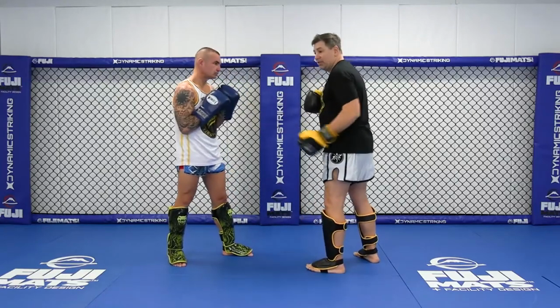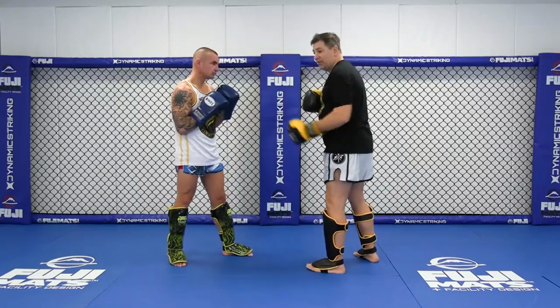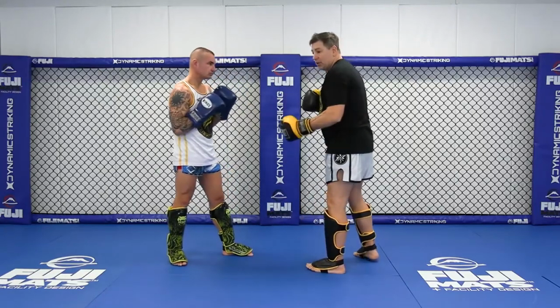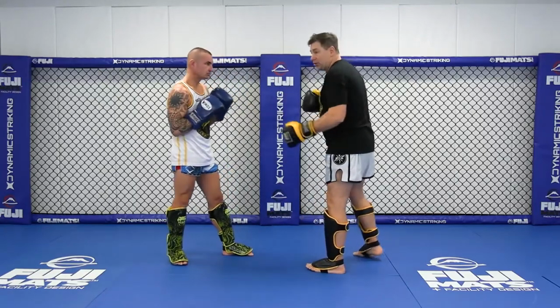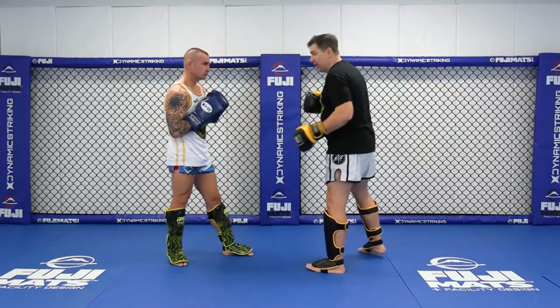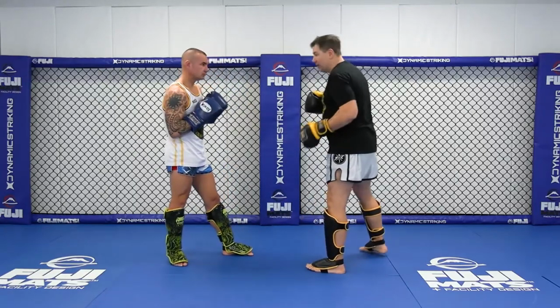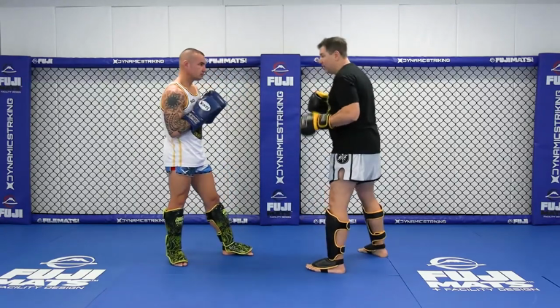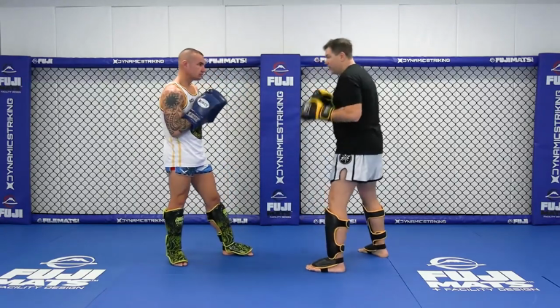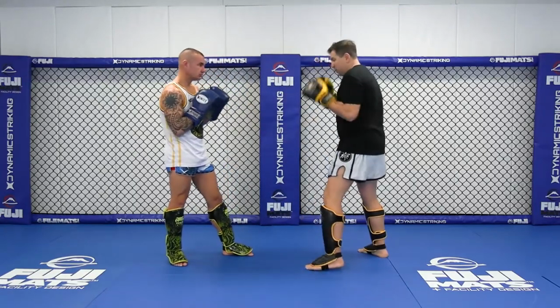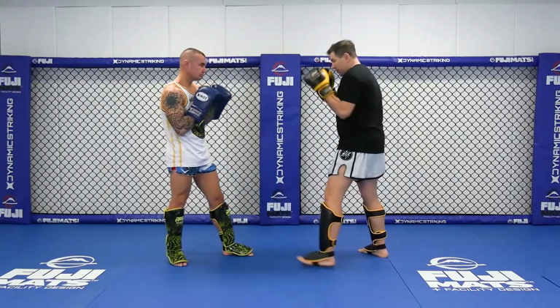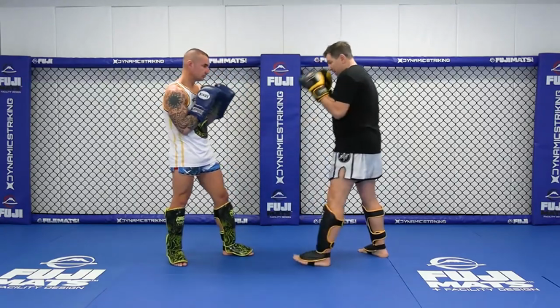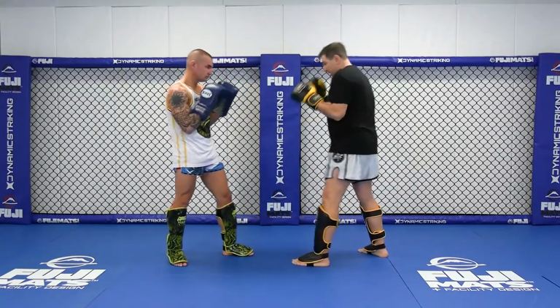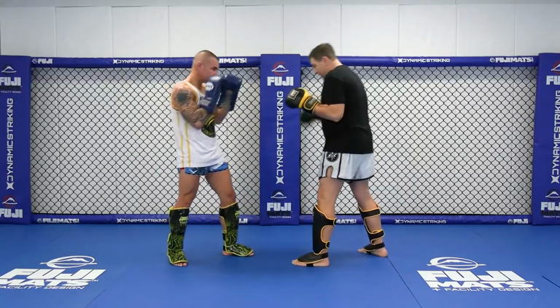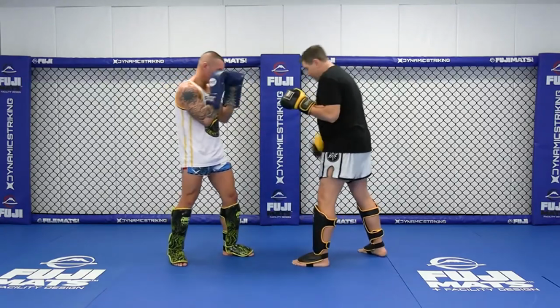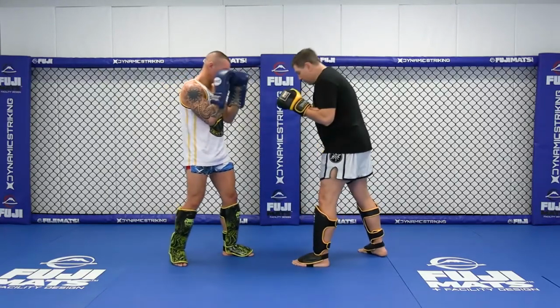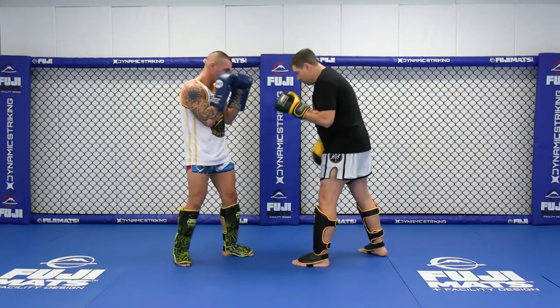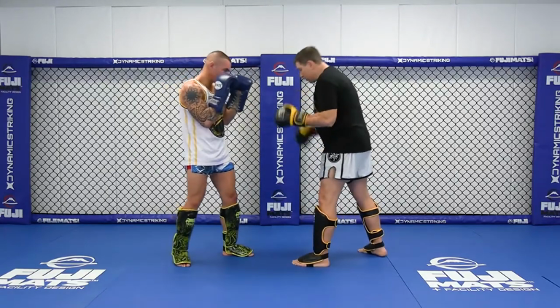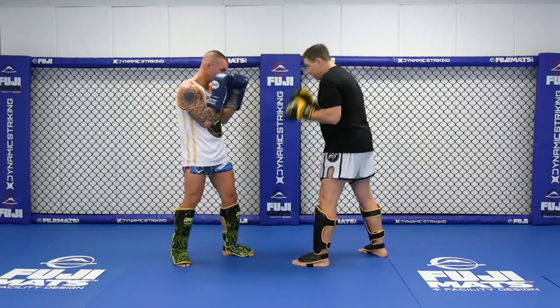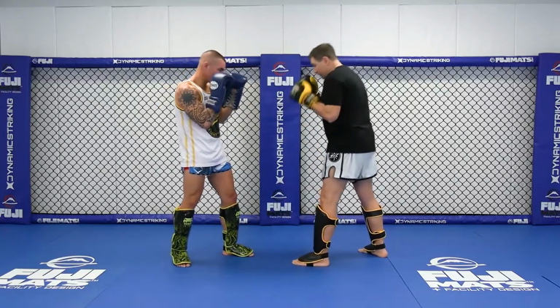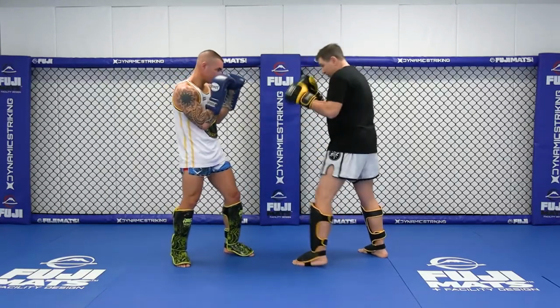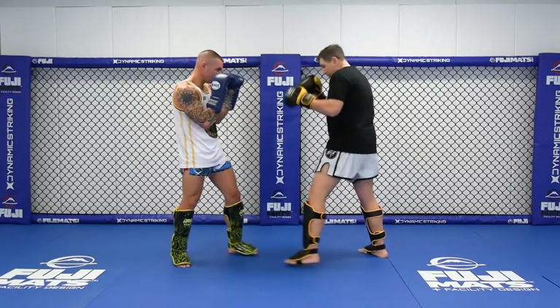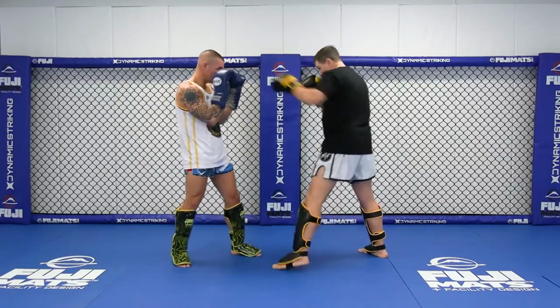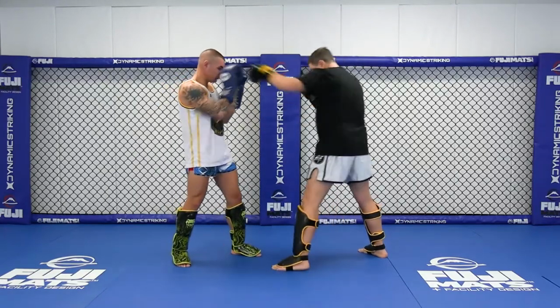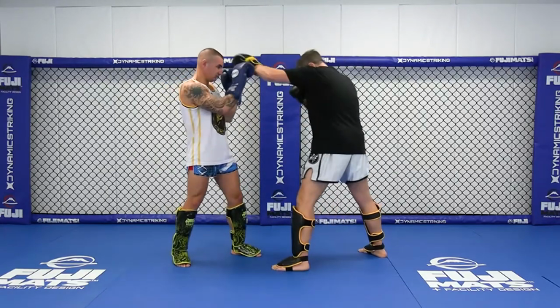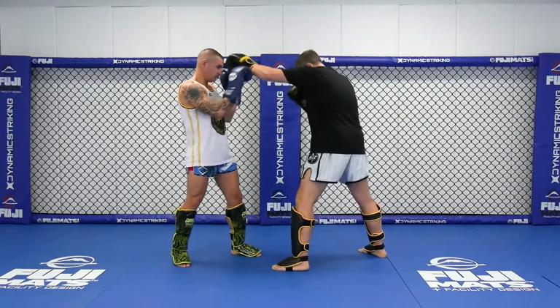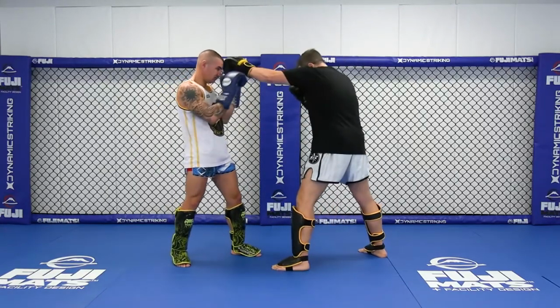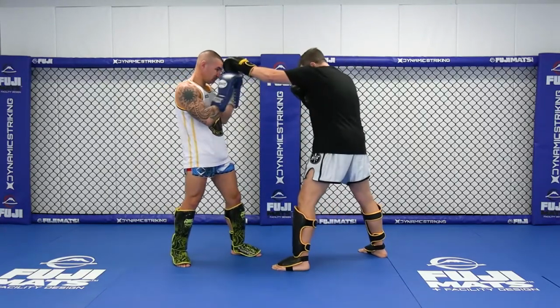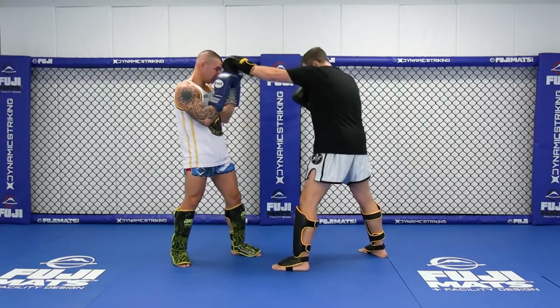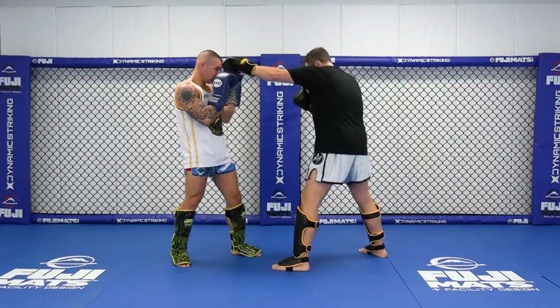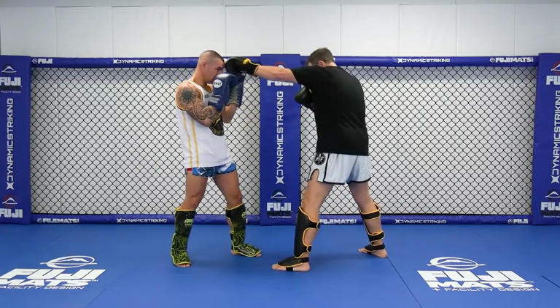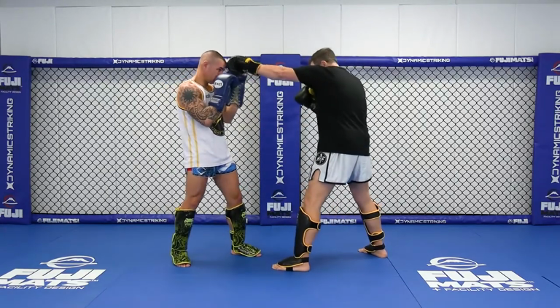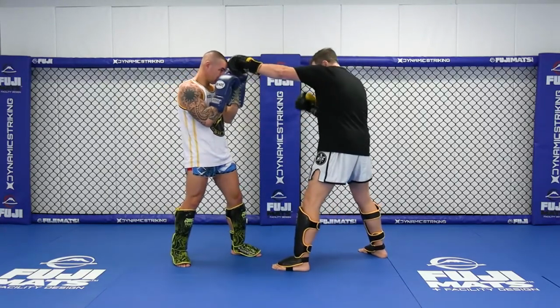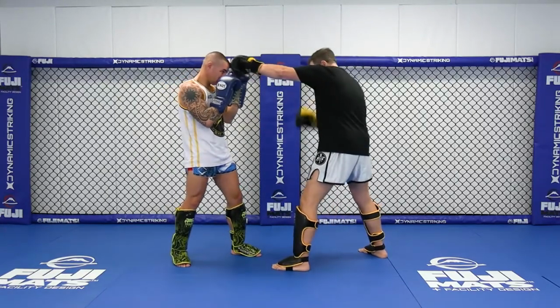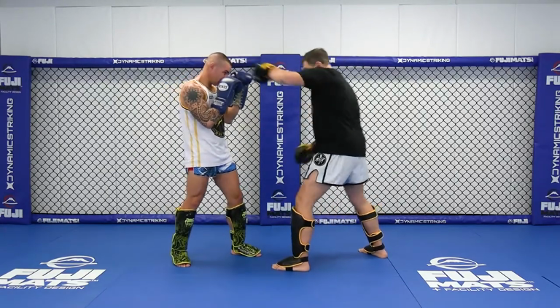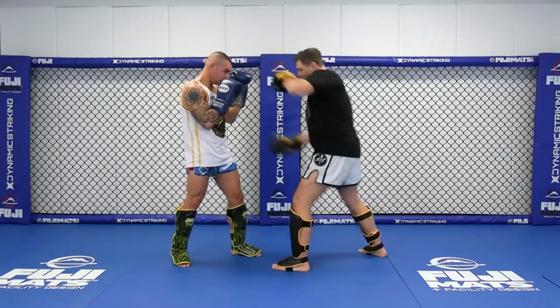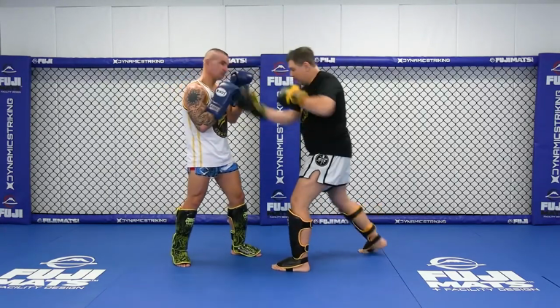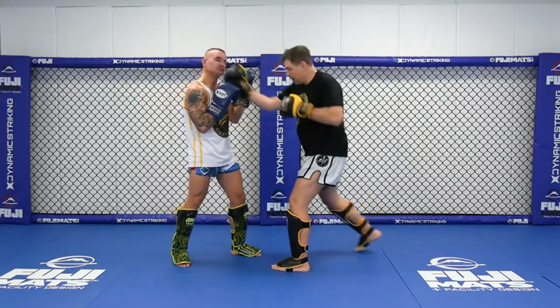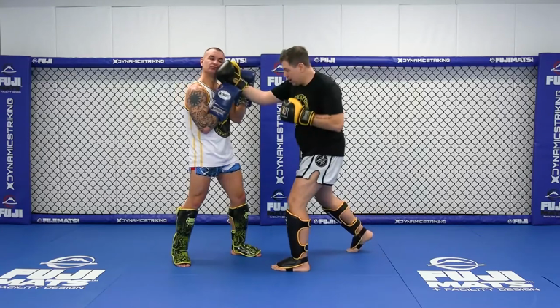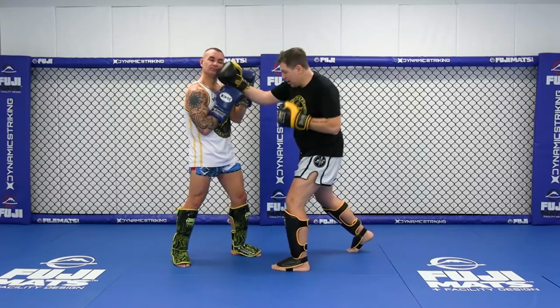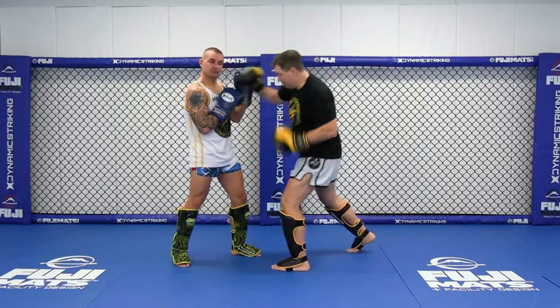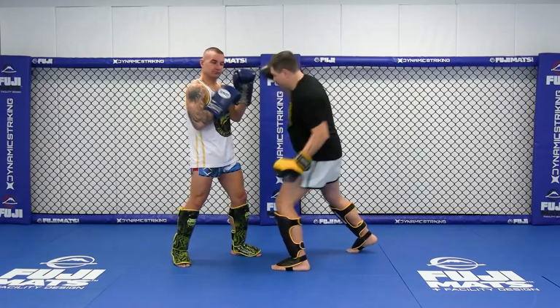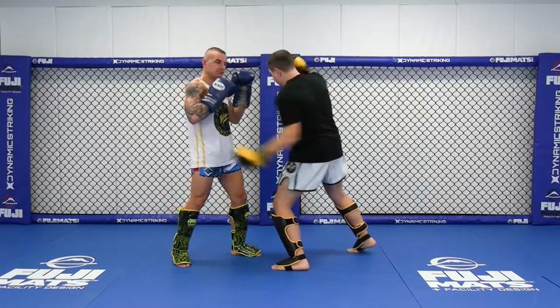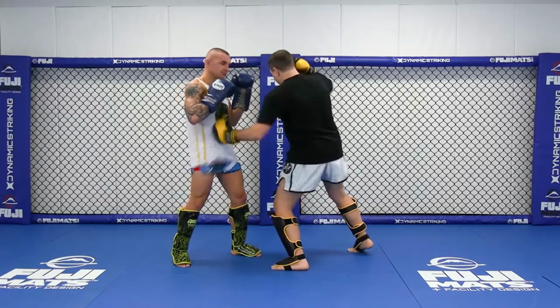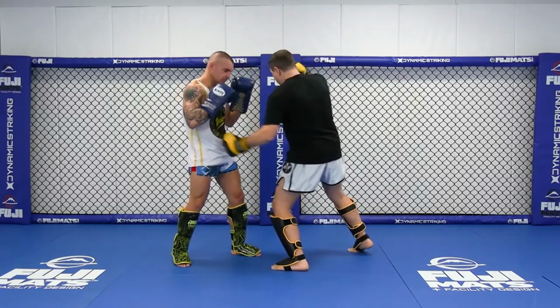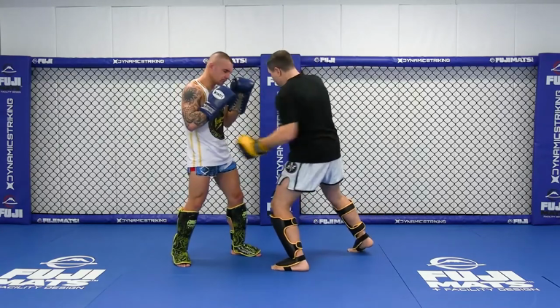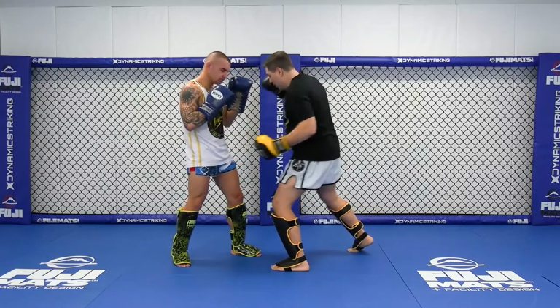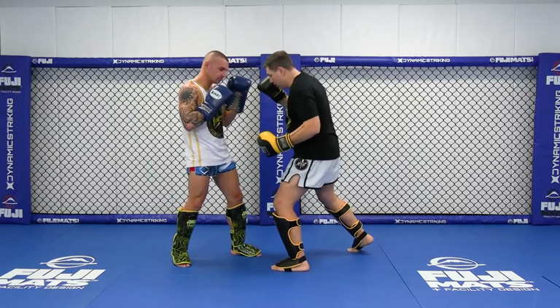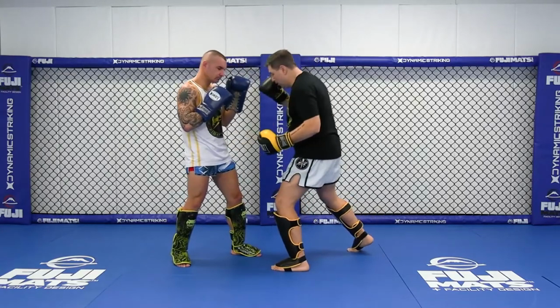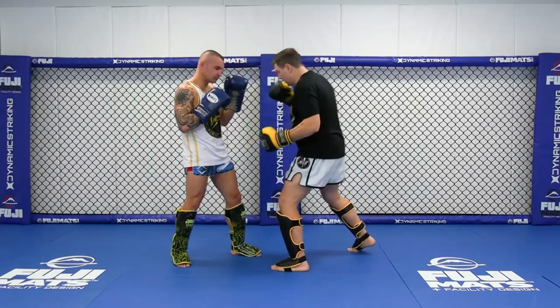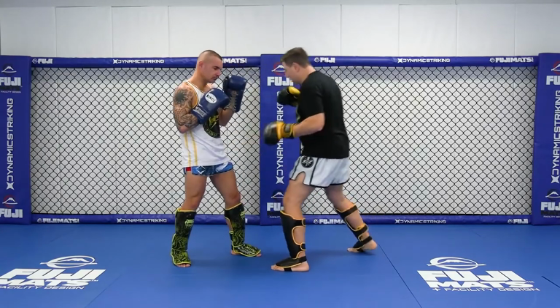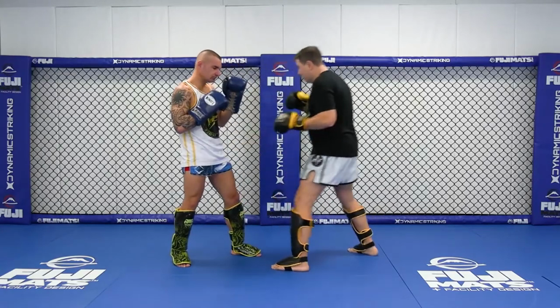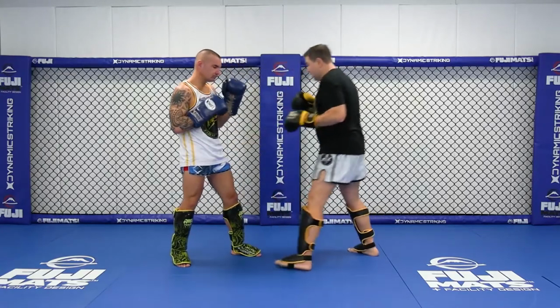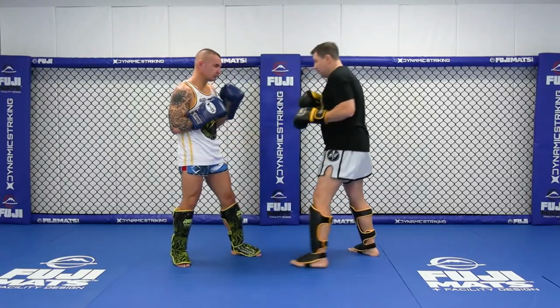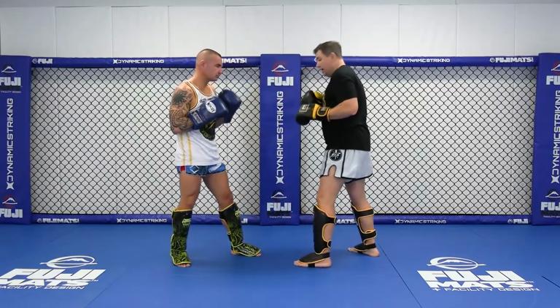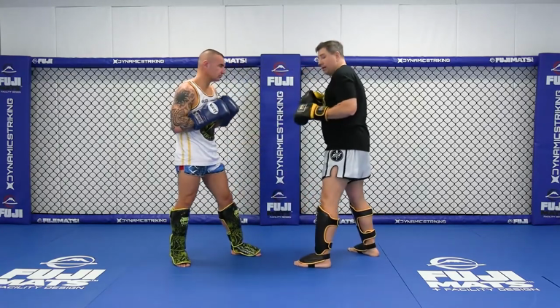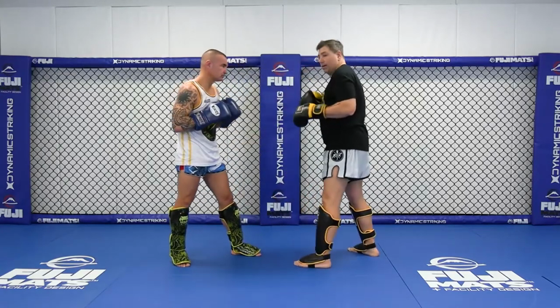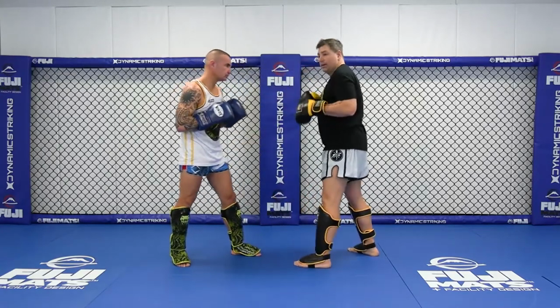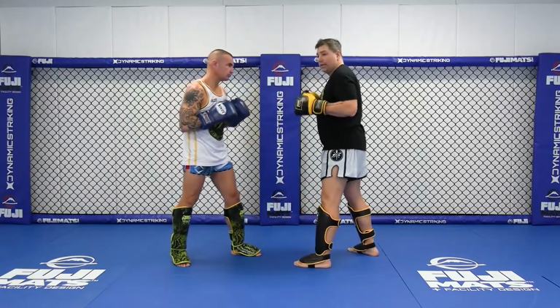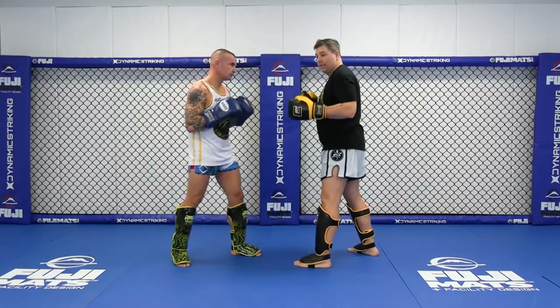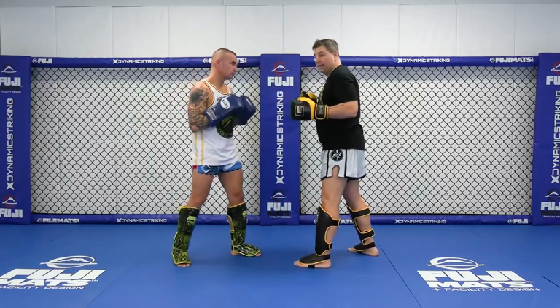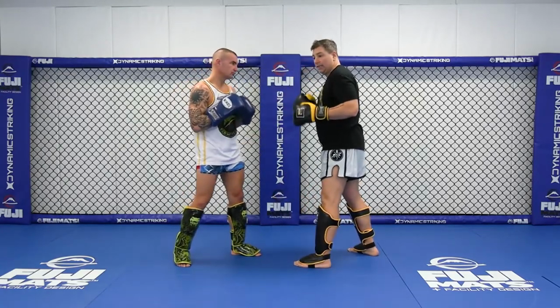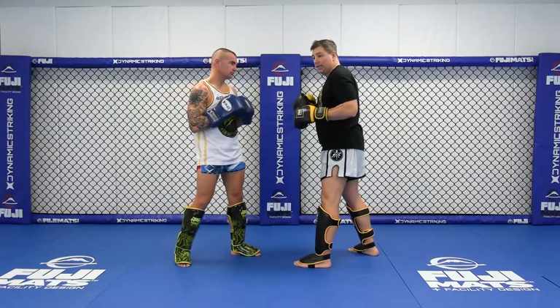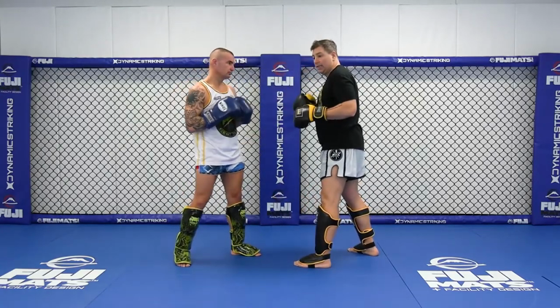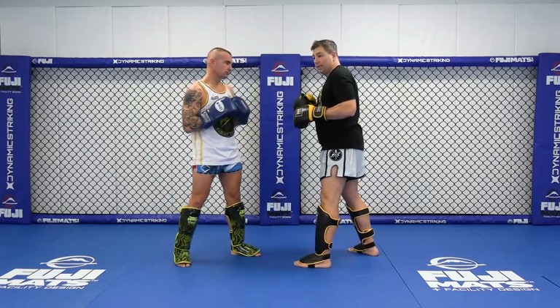Especially when I do that liver shot — pushing off the toe, shield the jab, long uppercut, boom, hook there. Nice and easy.